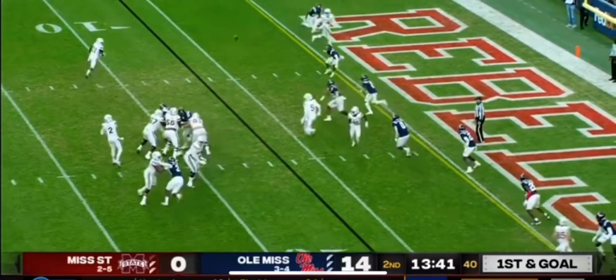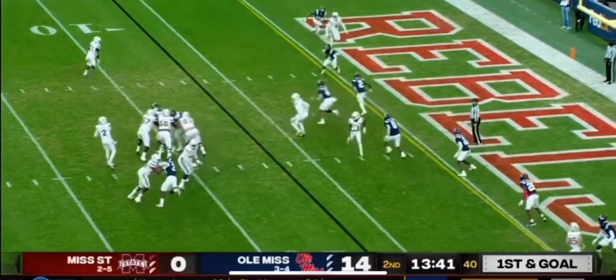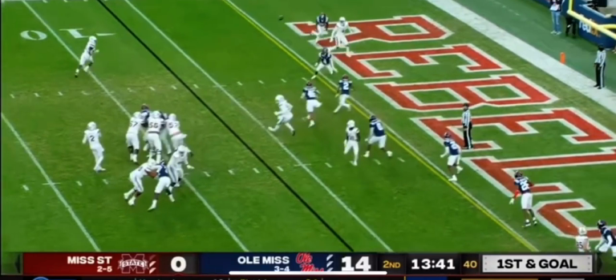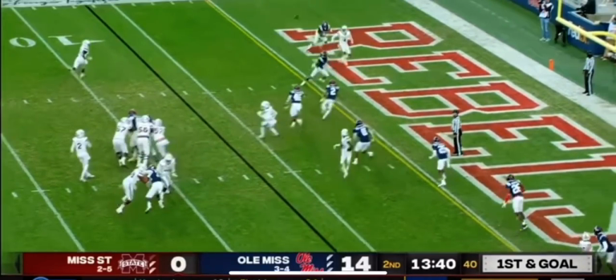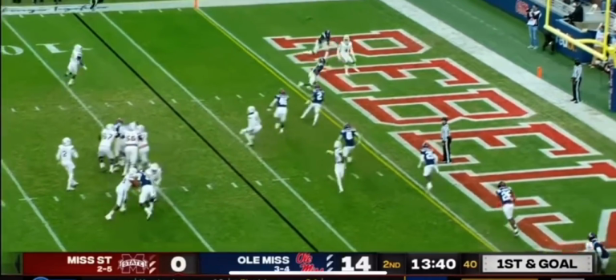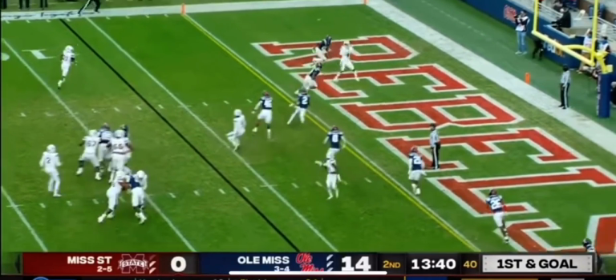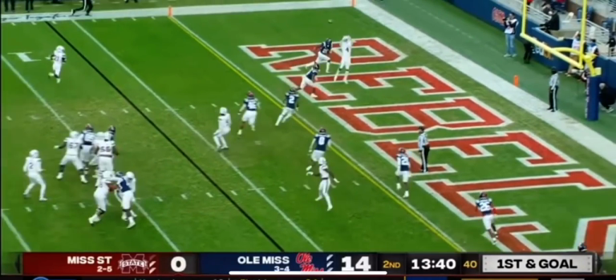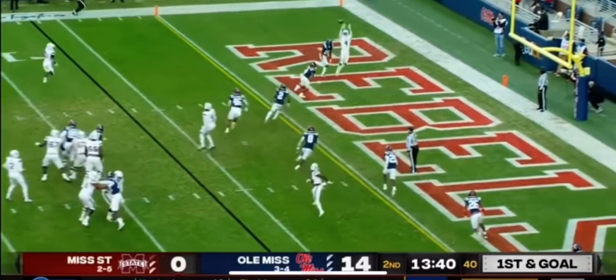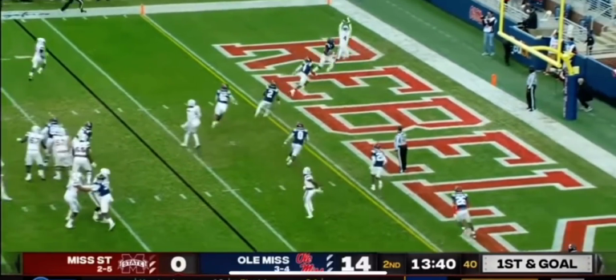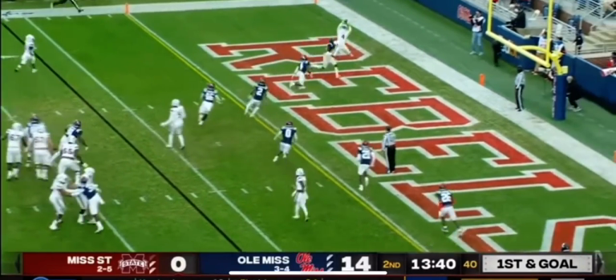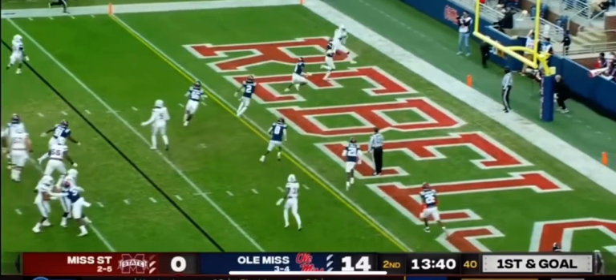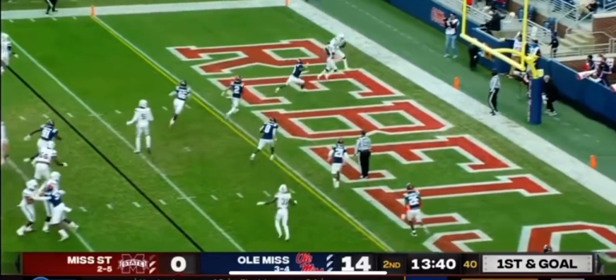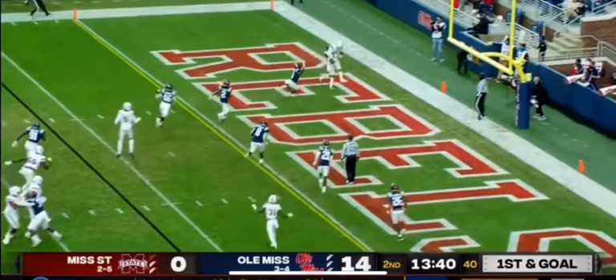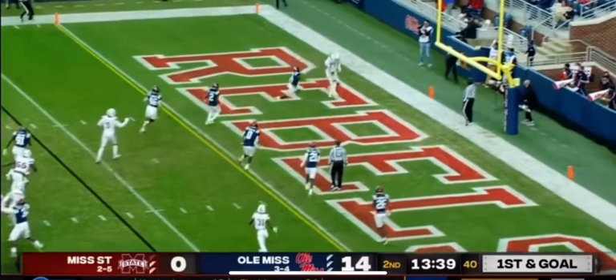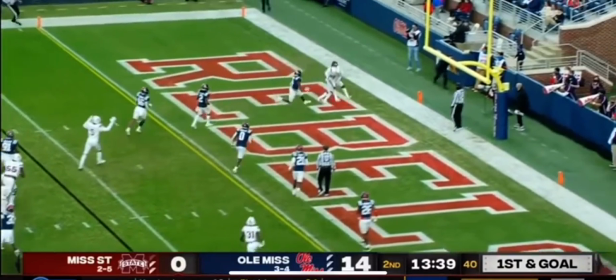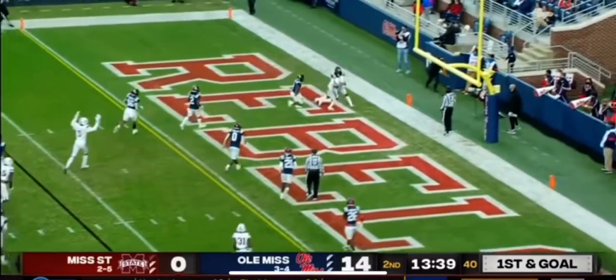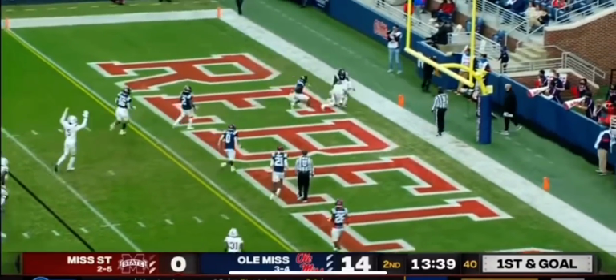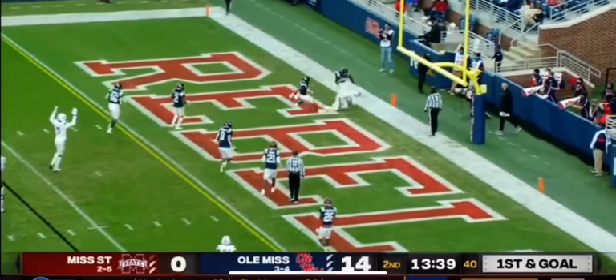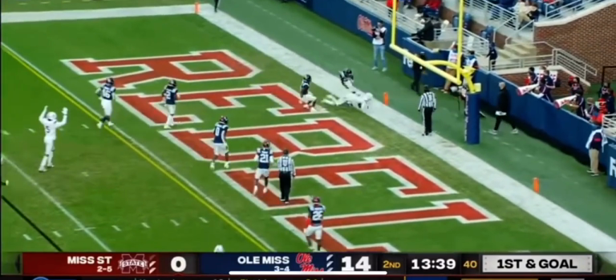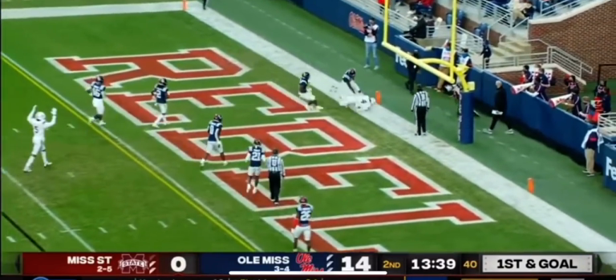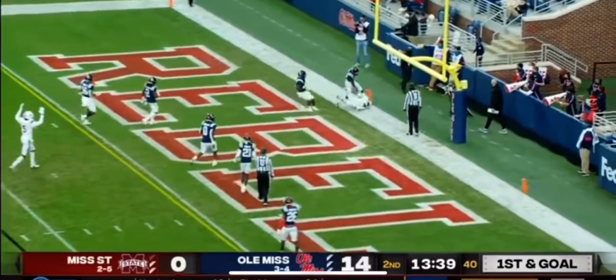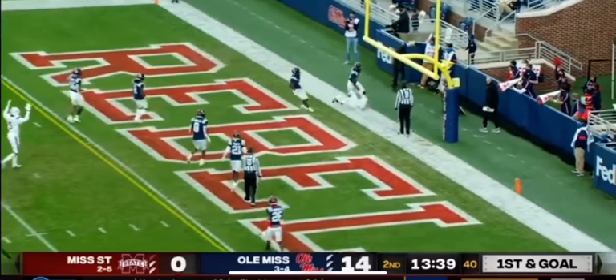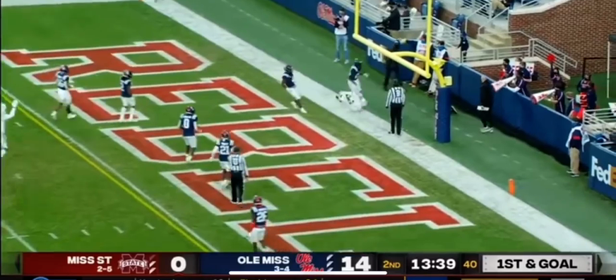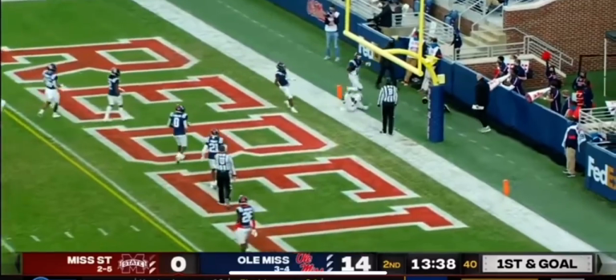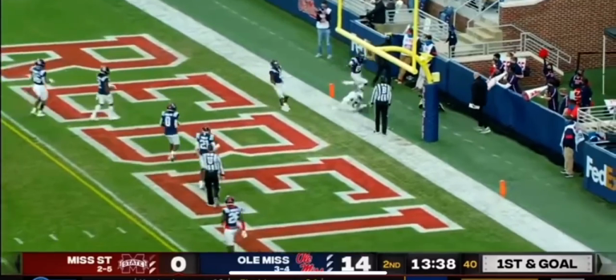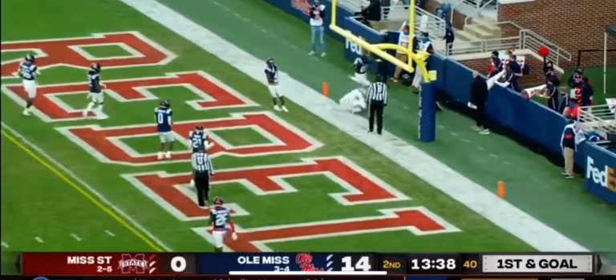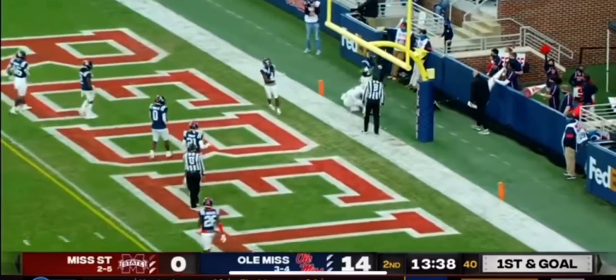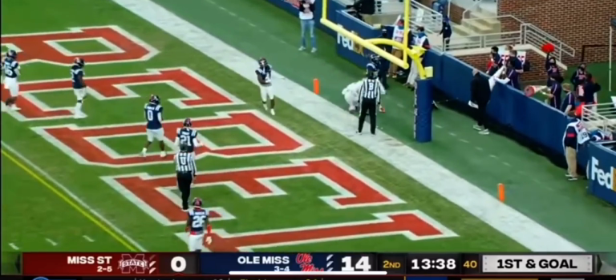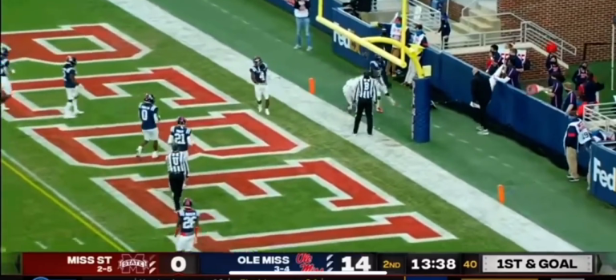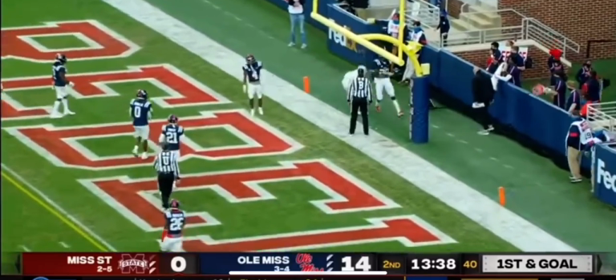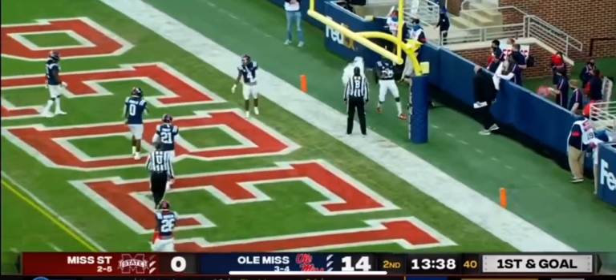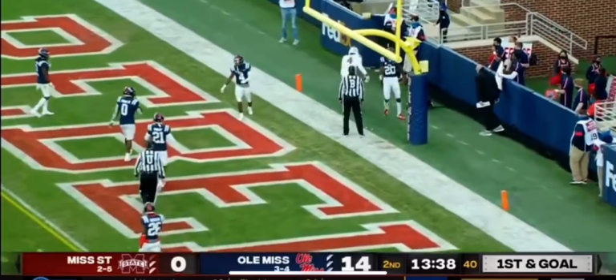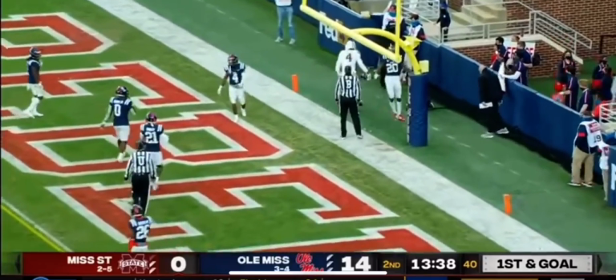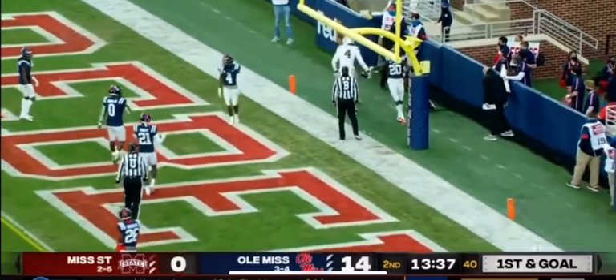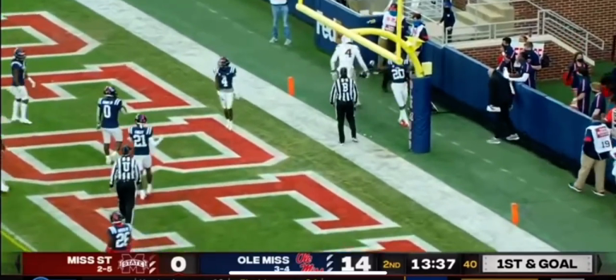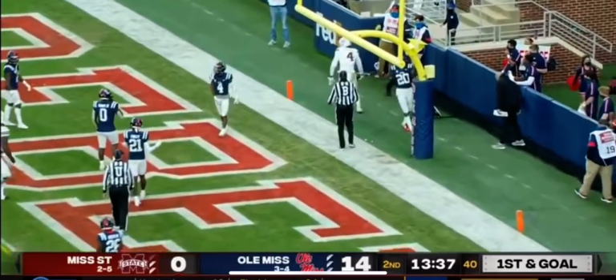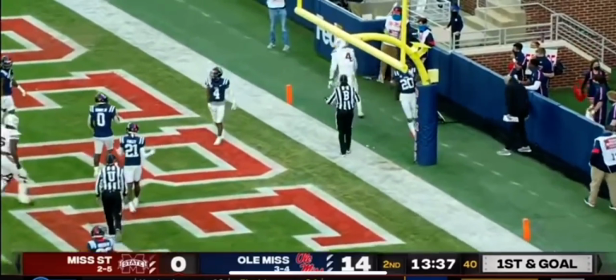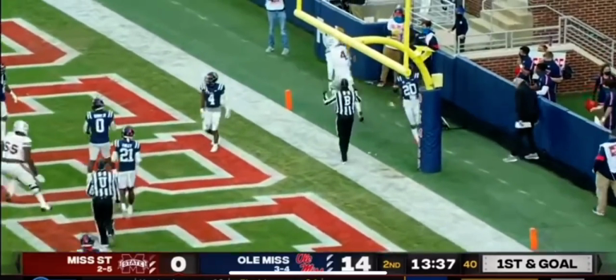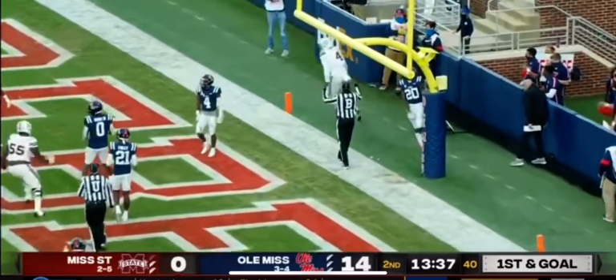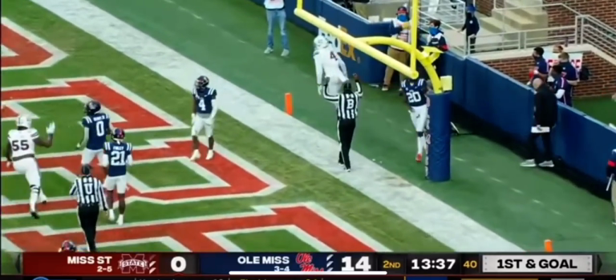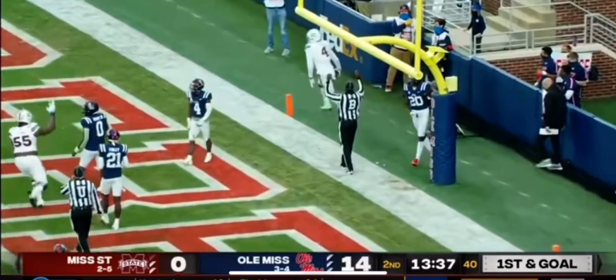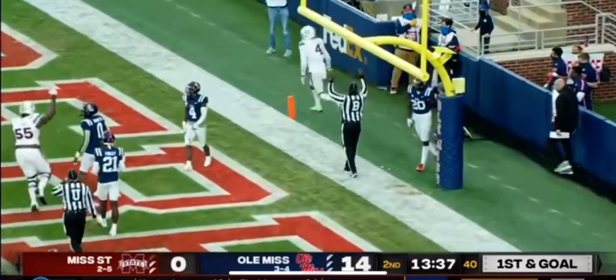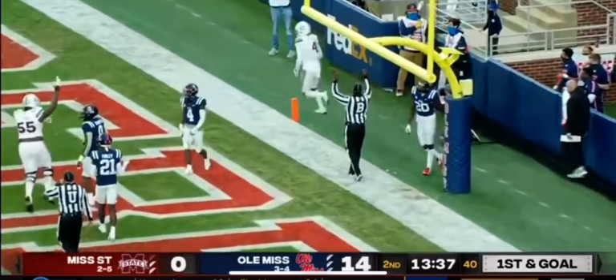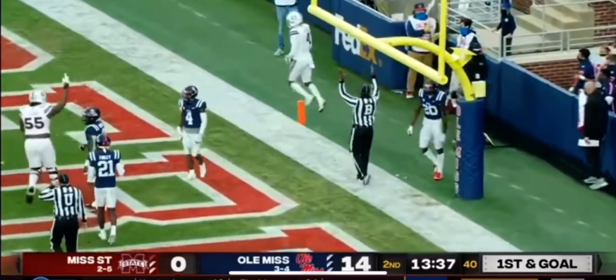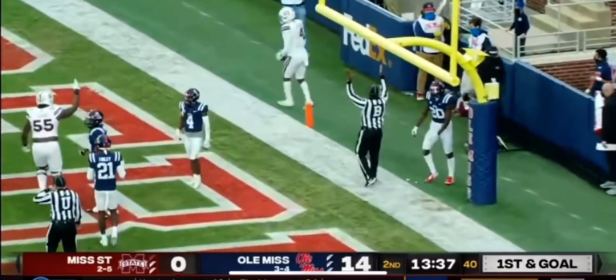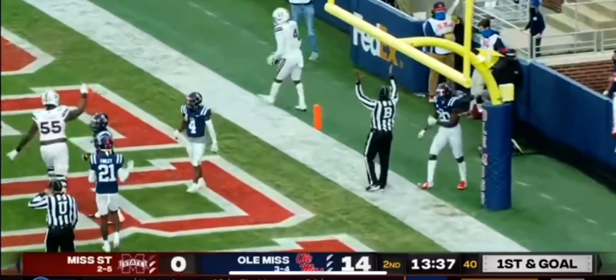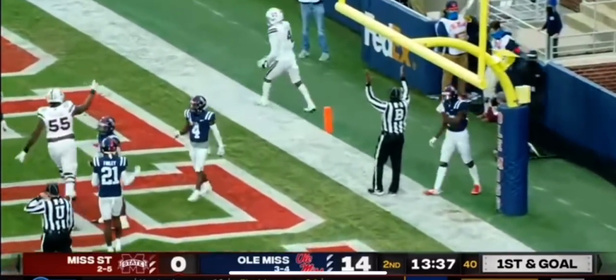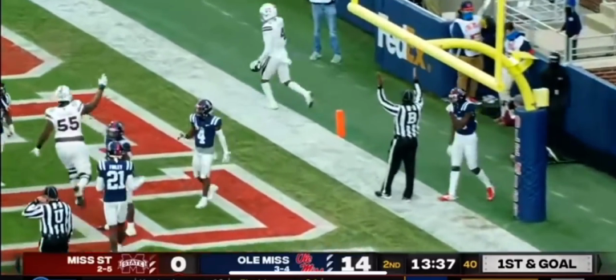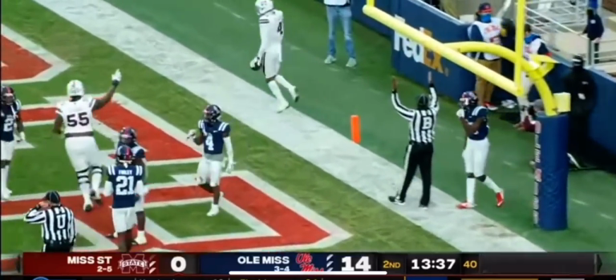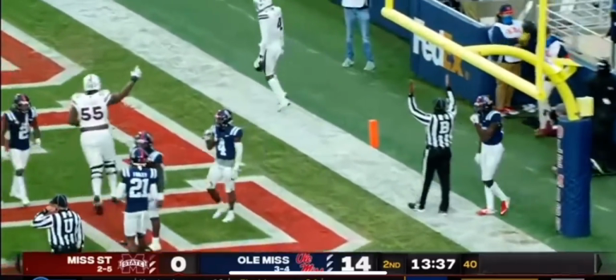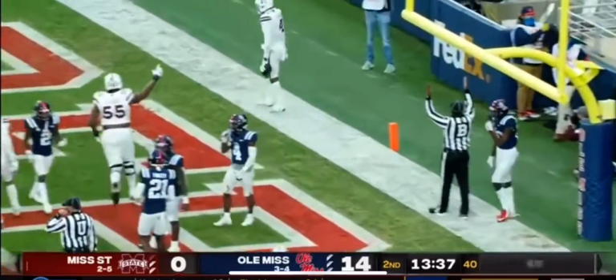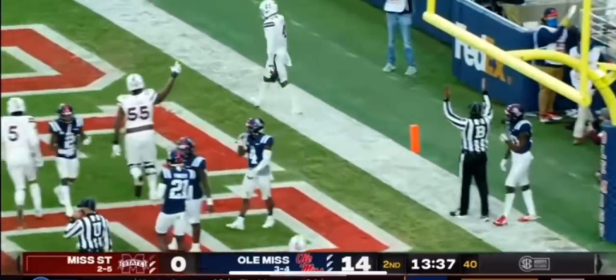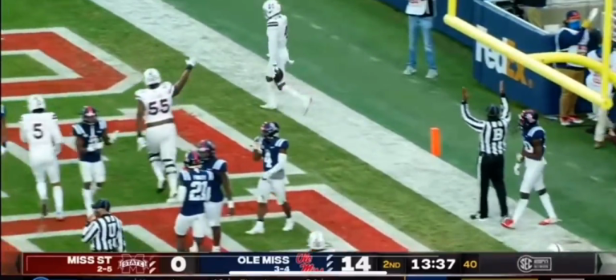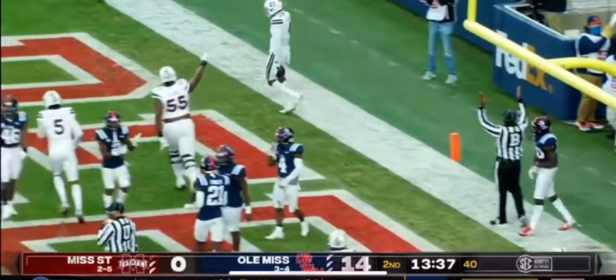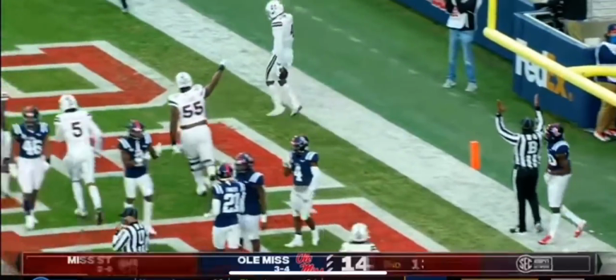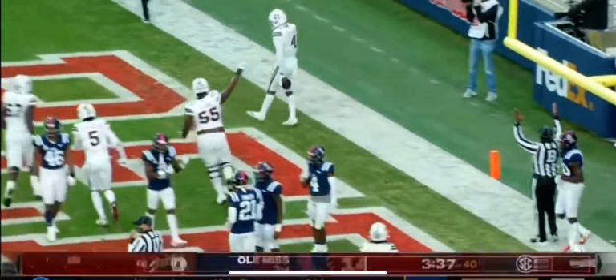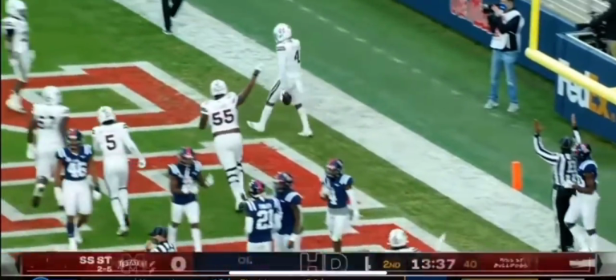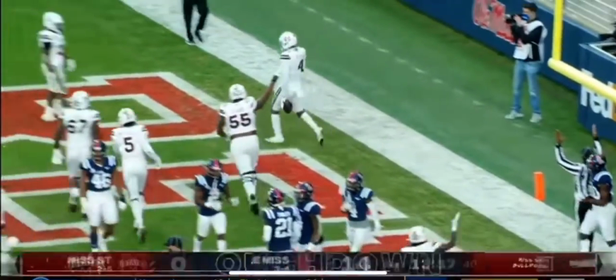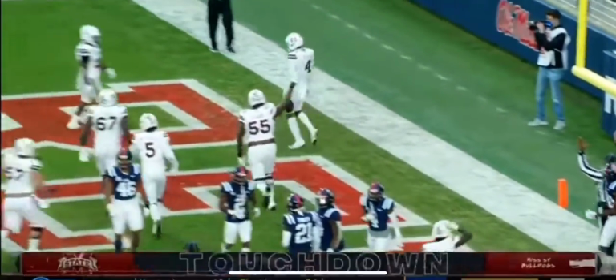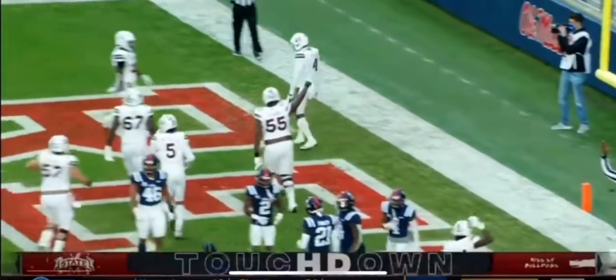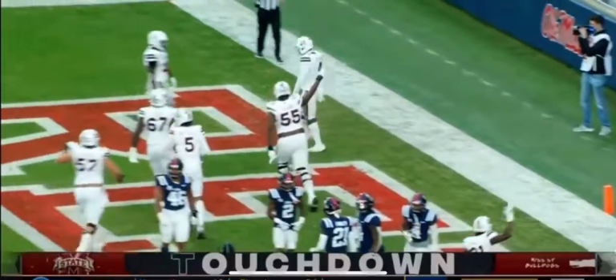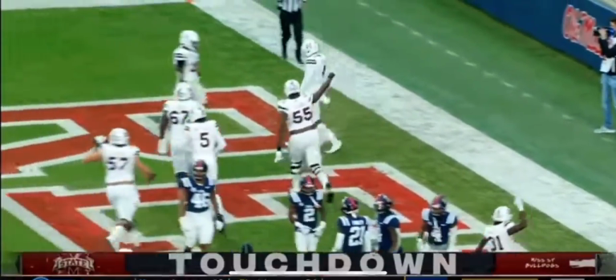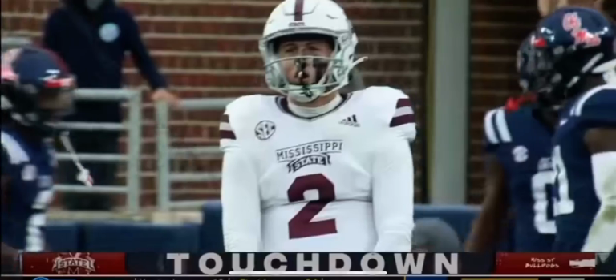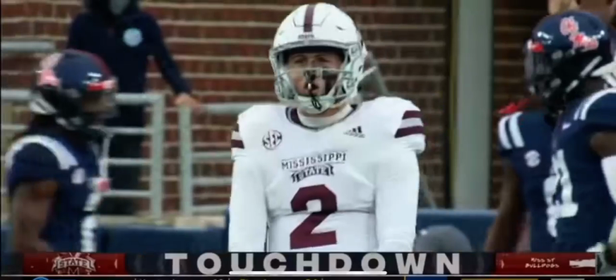Rogers in zone, reading ground. Touchdown, Mississippi State — Malik Heath!